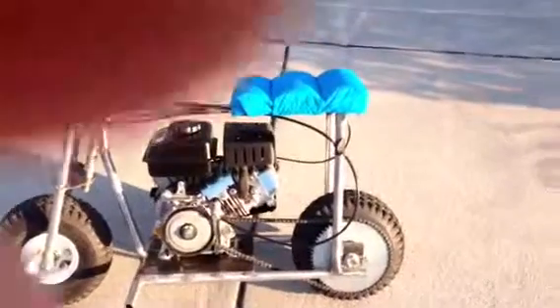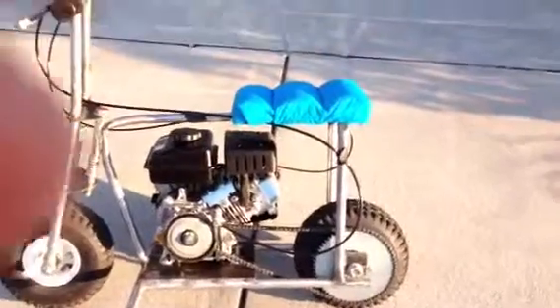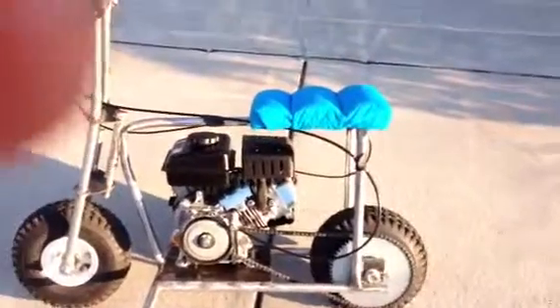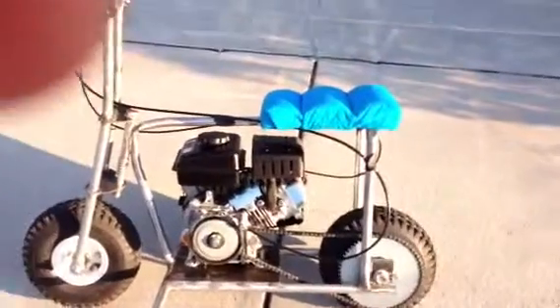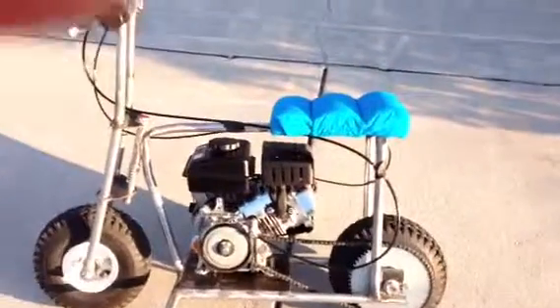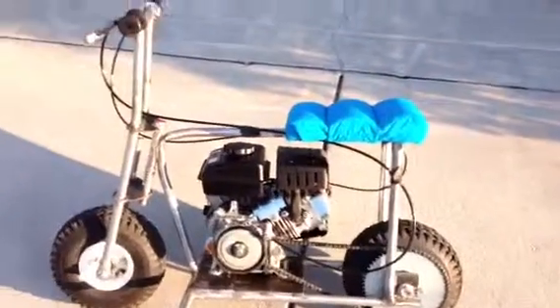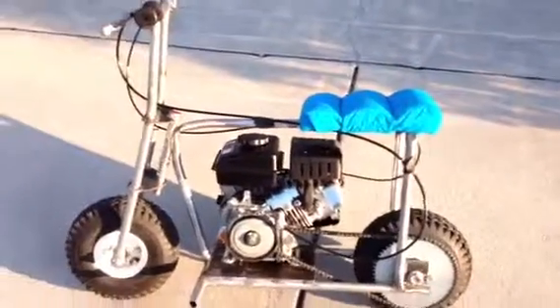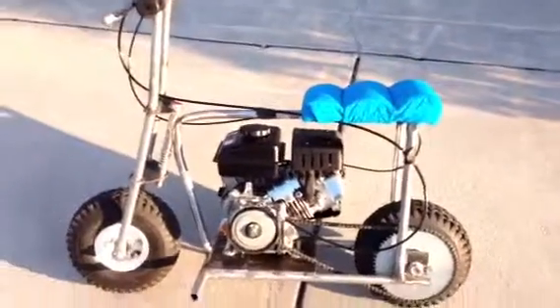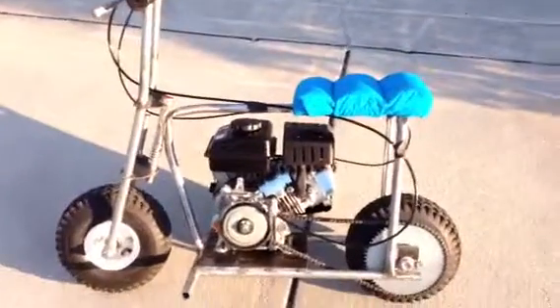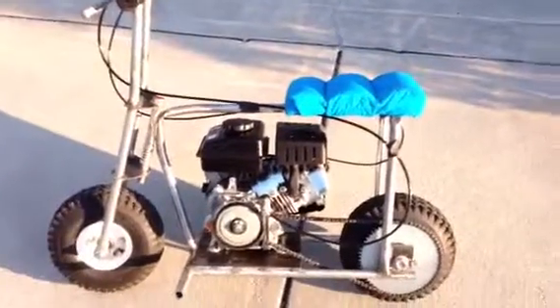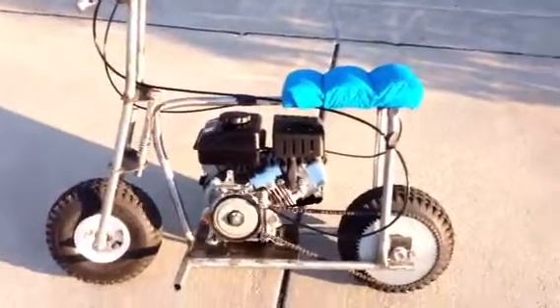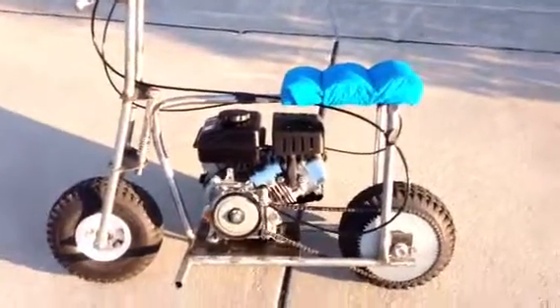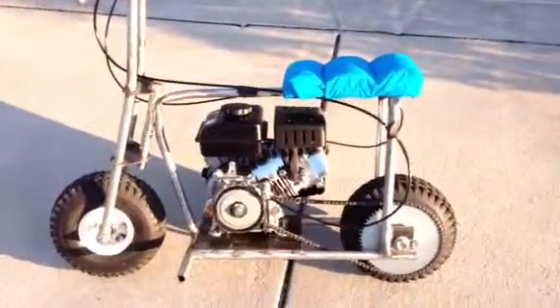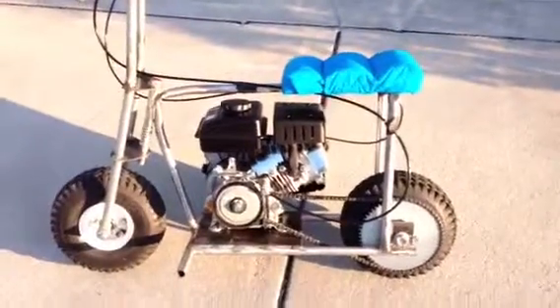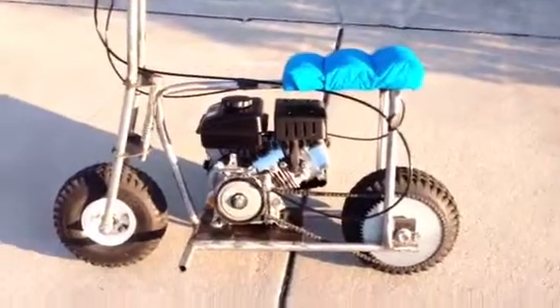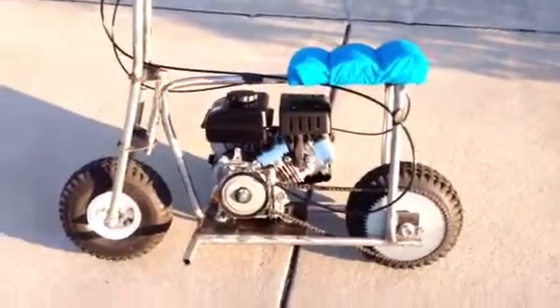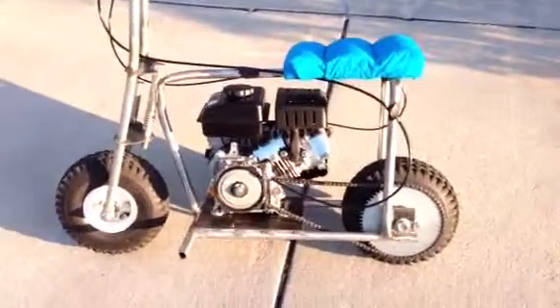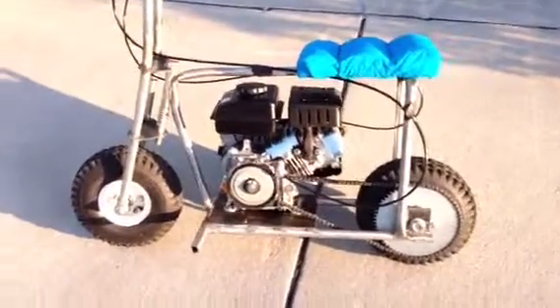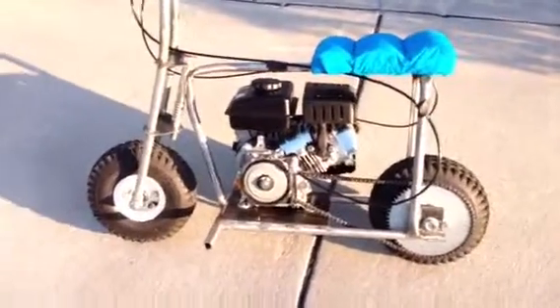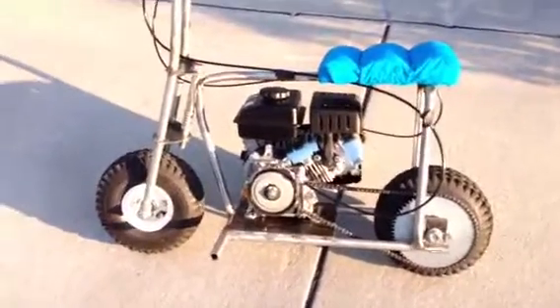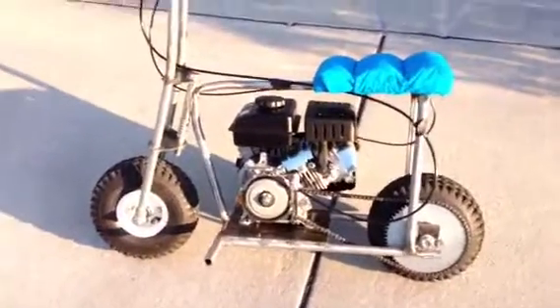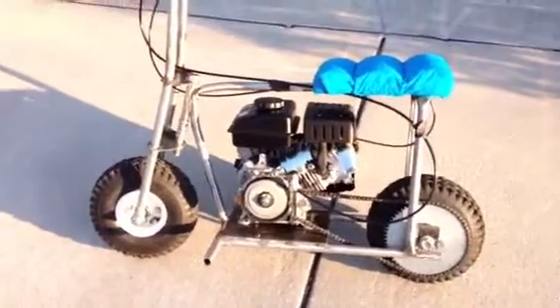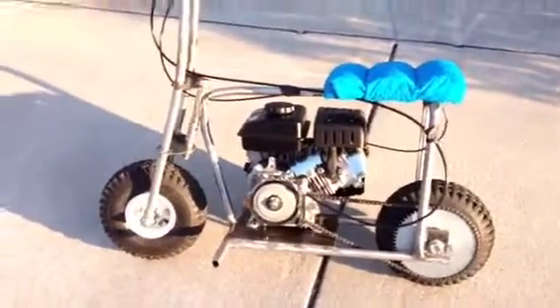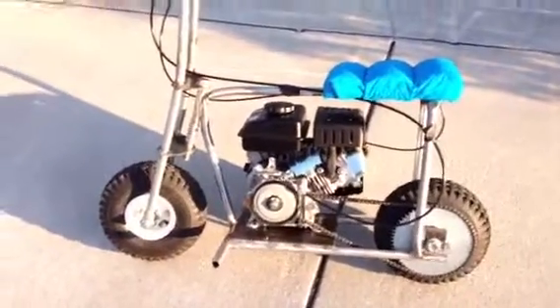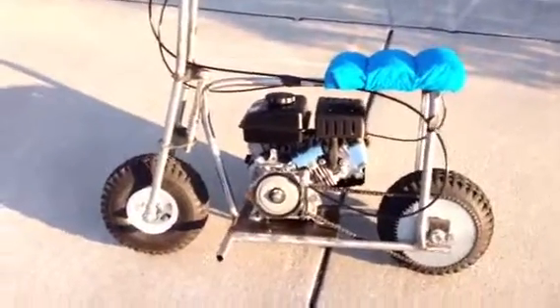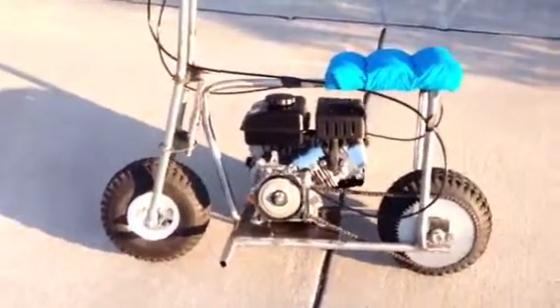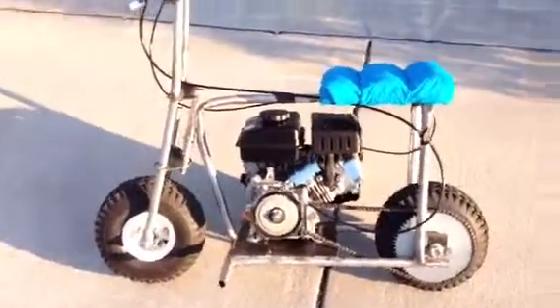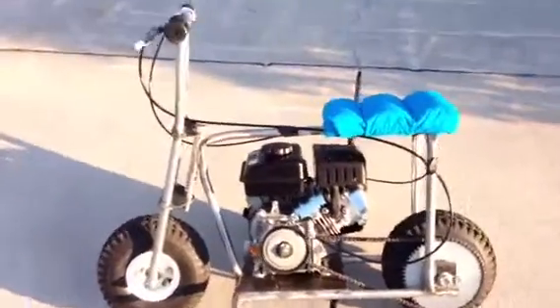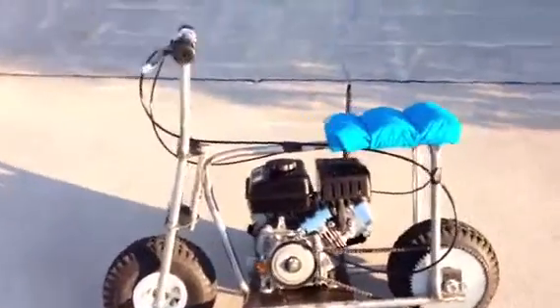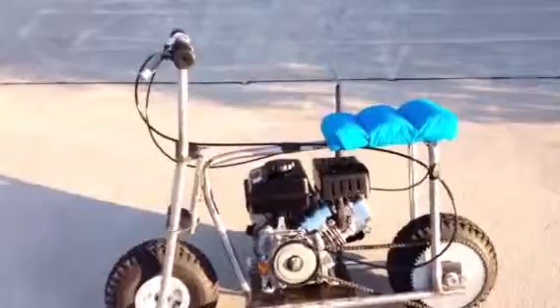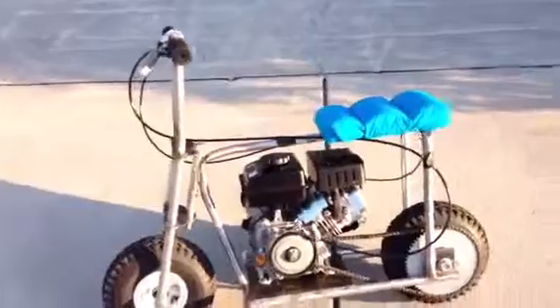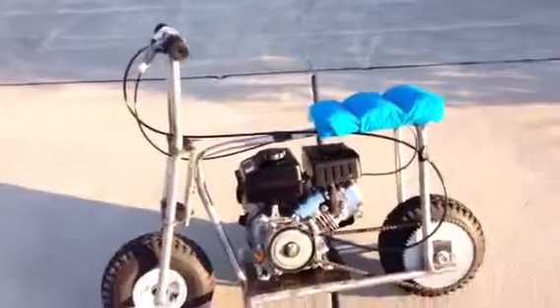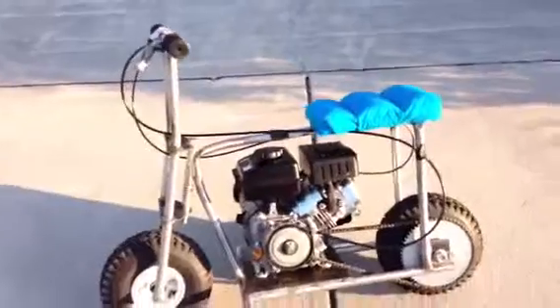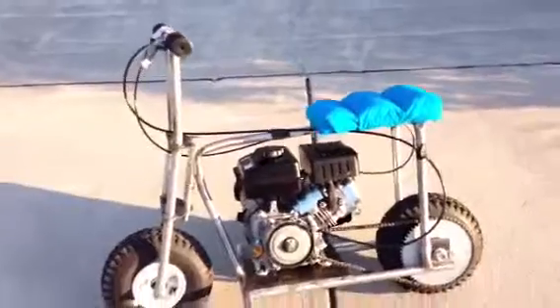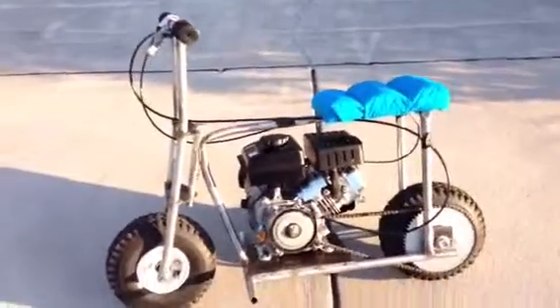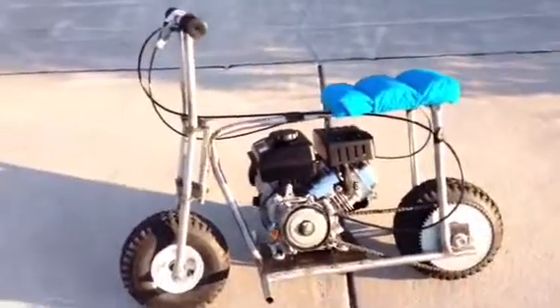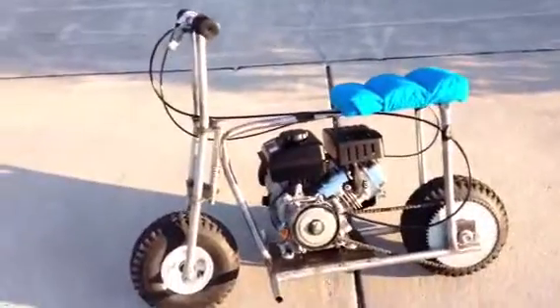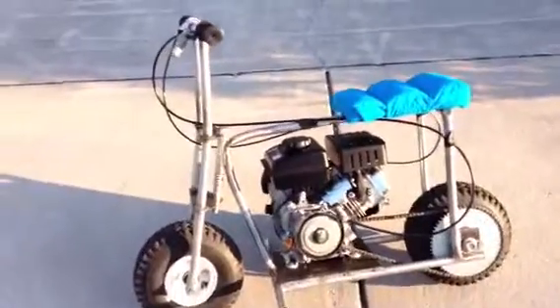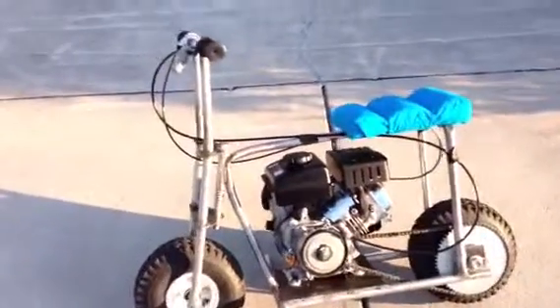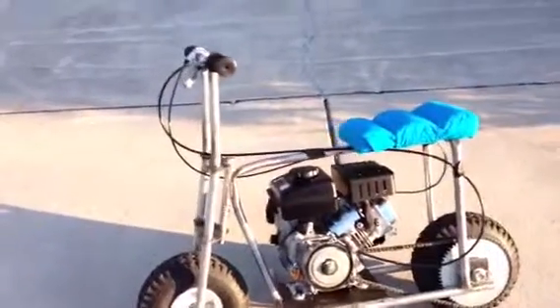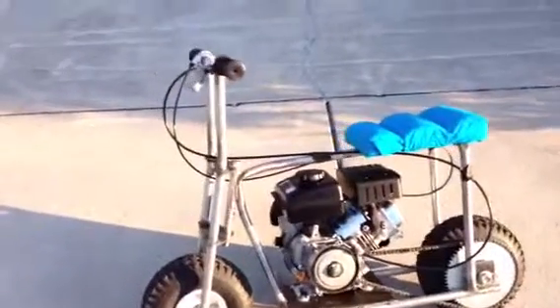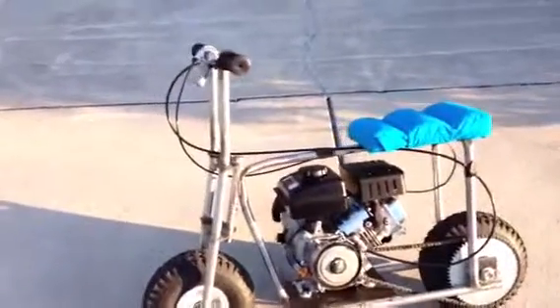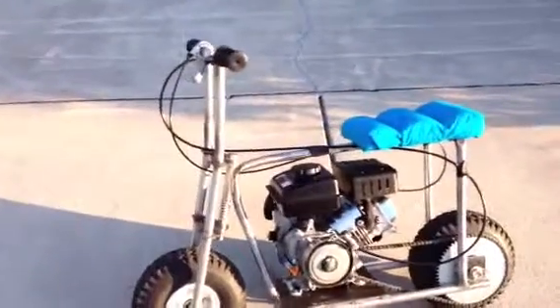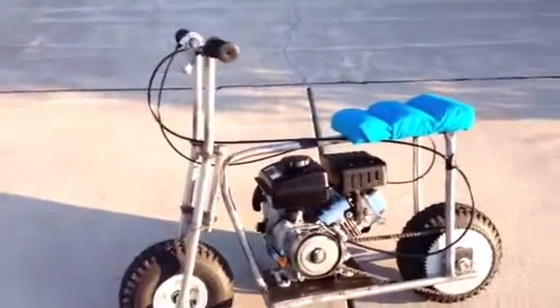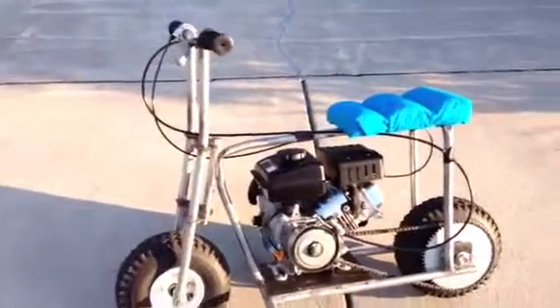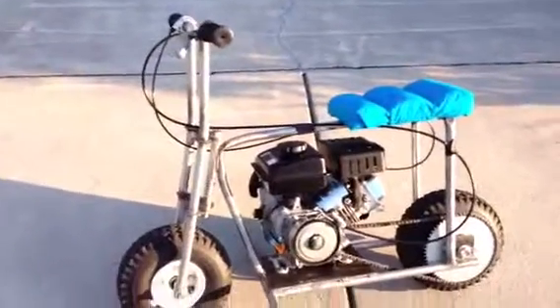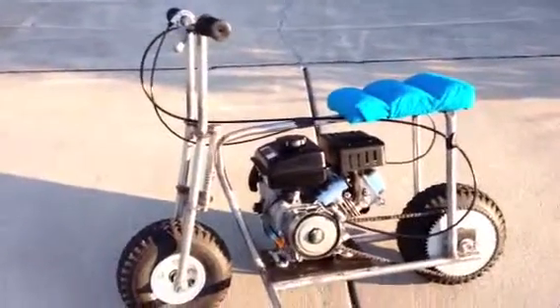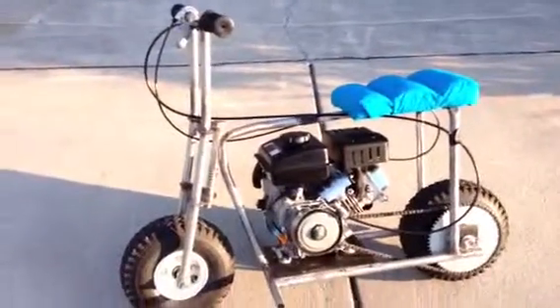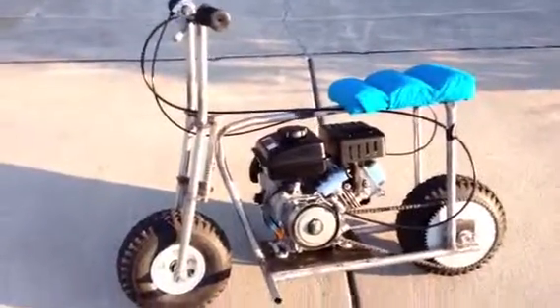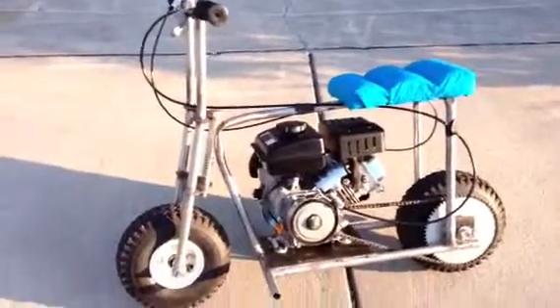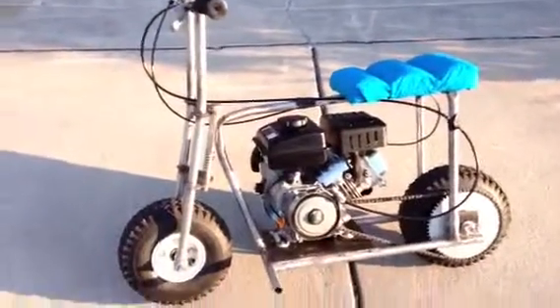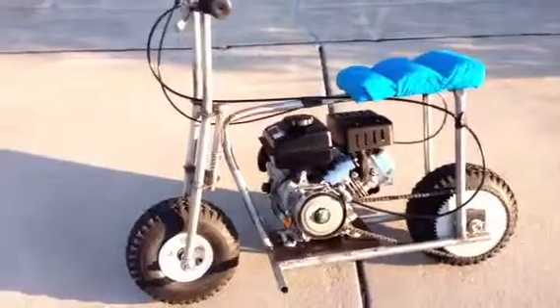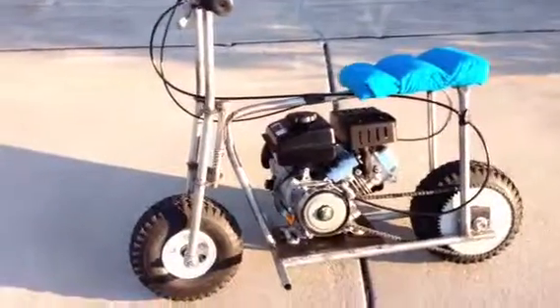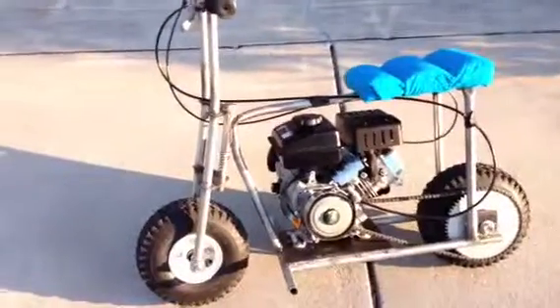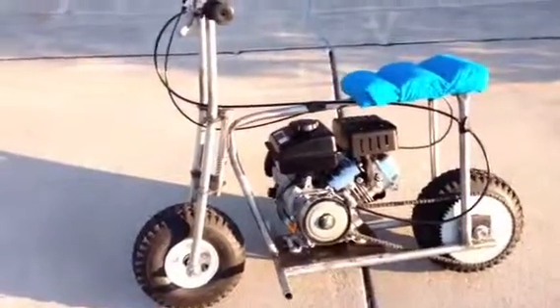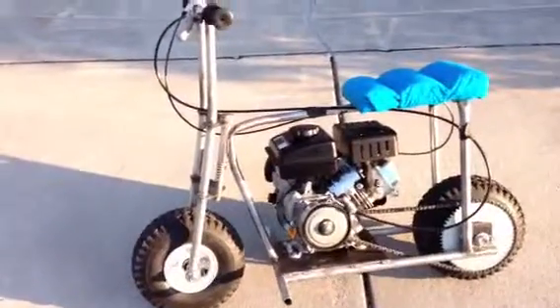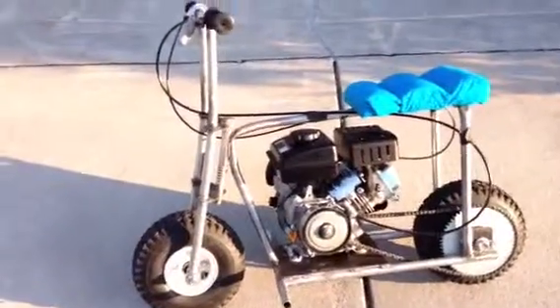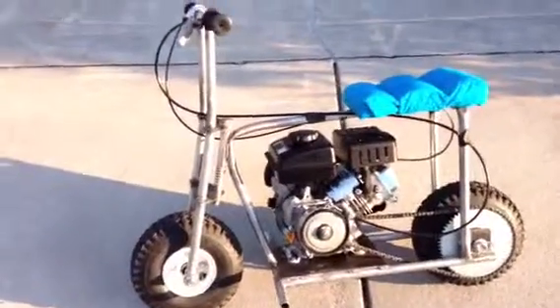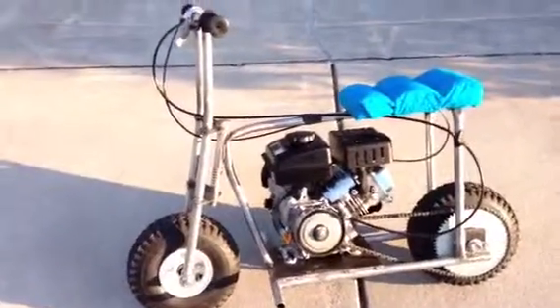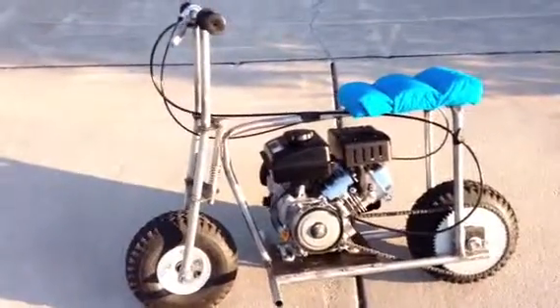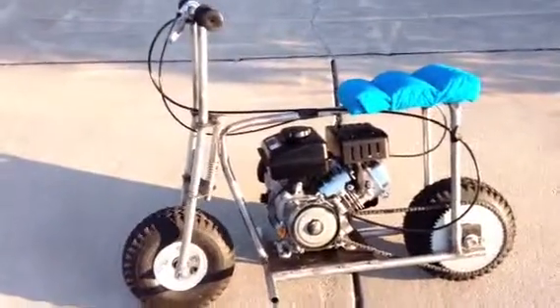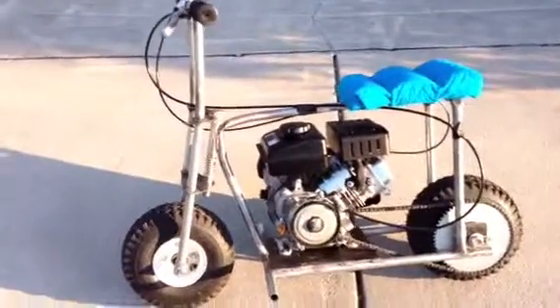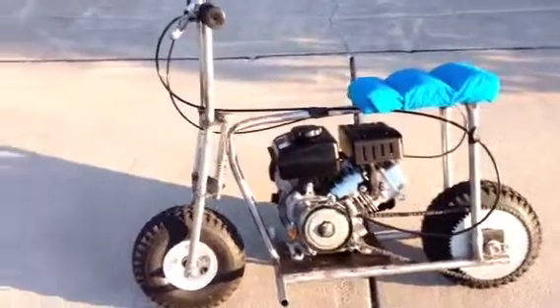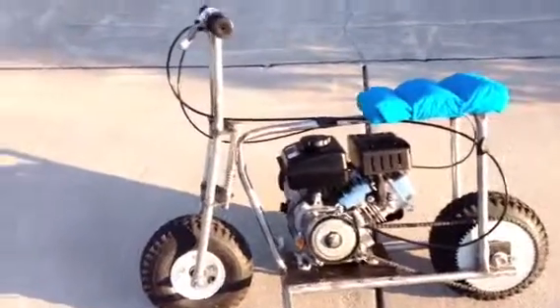All right, here we go. This thing's finished up. I just have to paint it. It took me a couple weekends to build it.